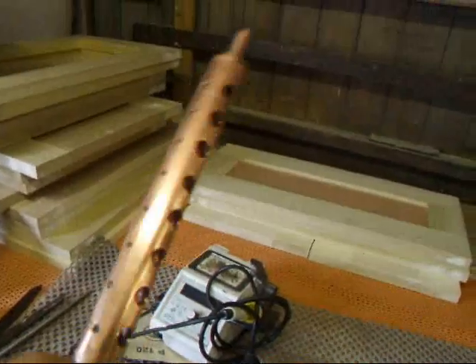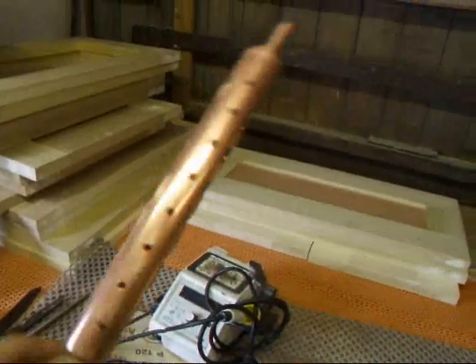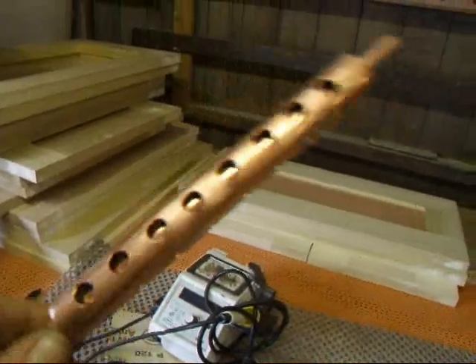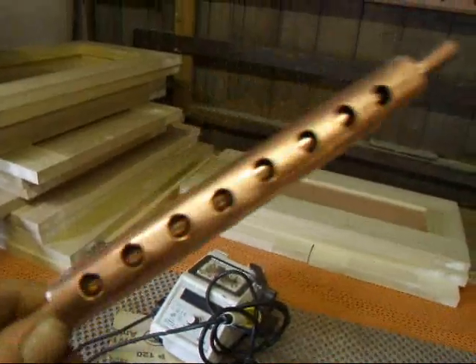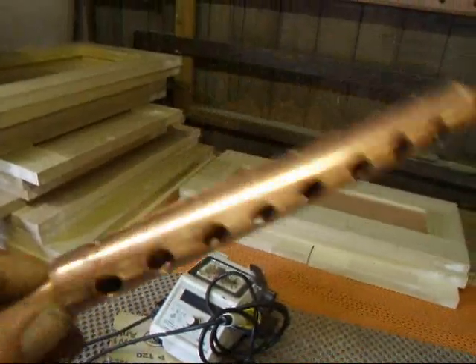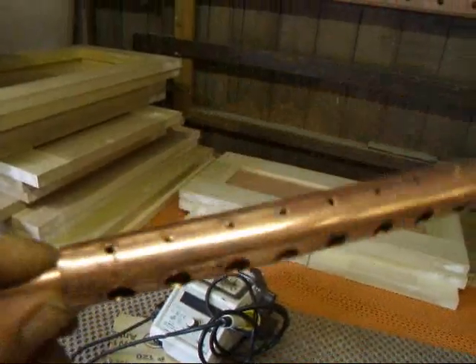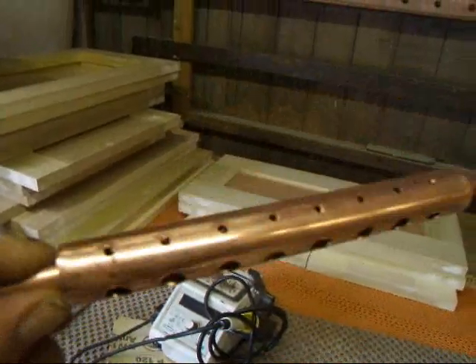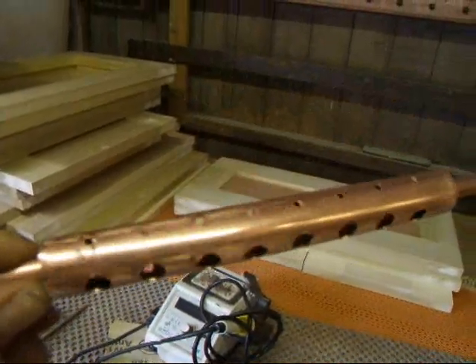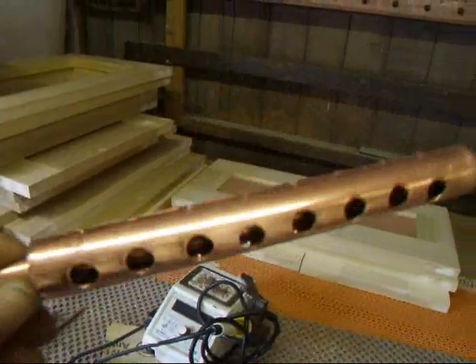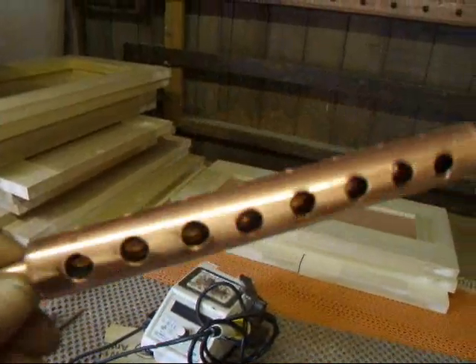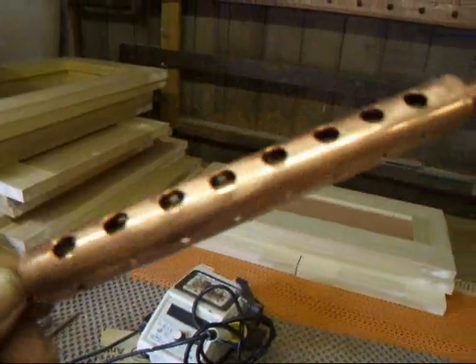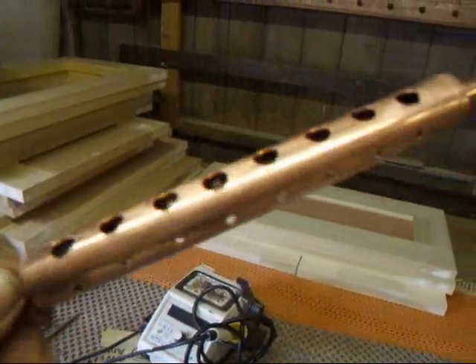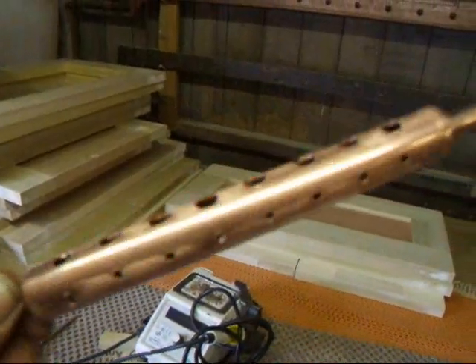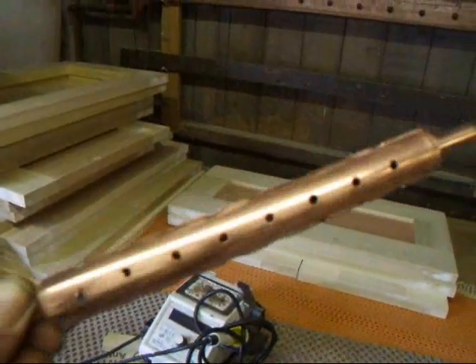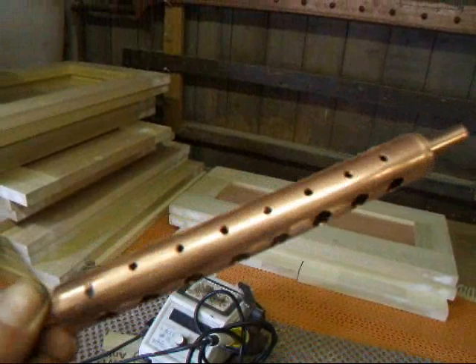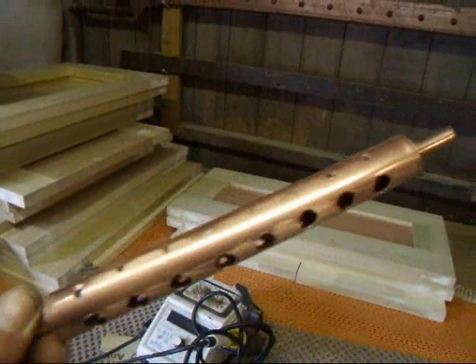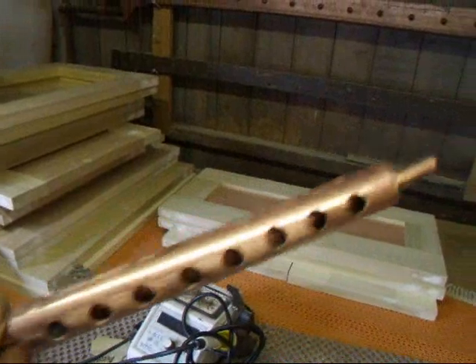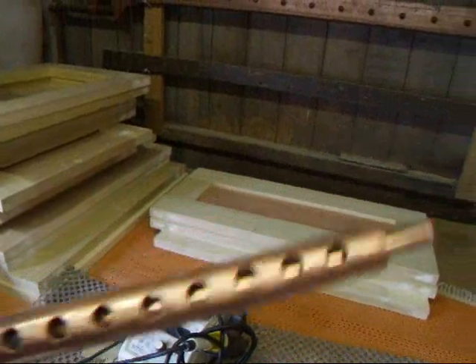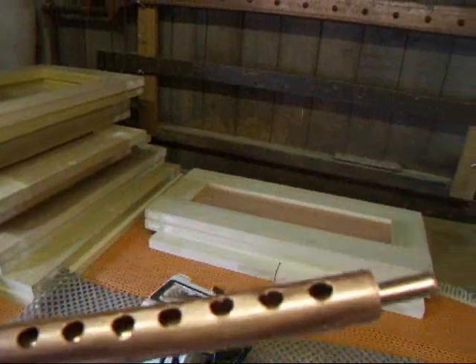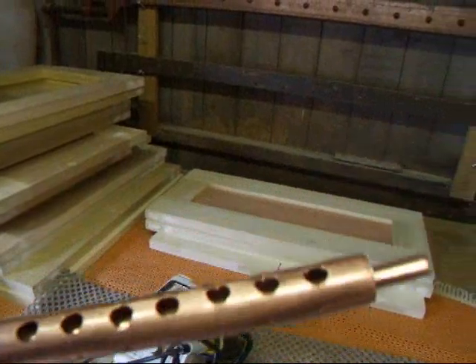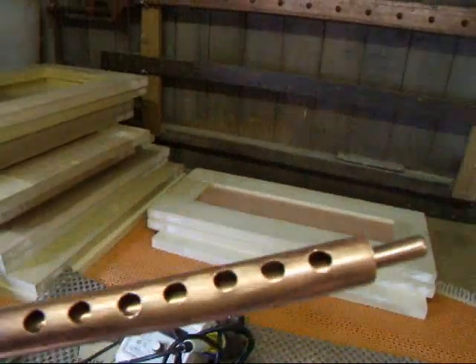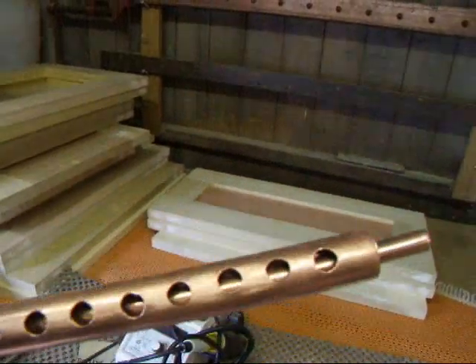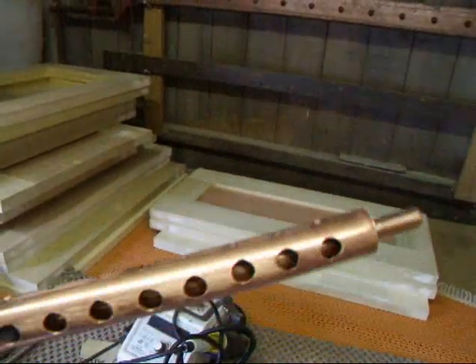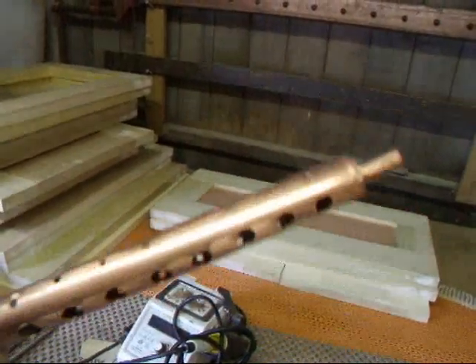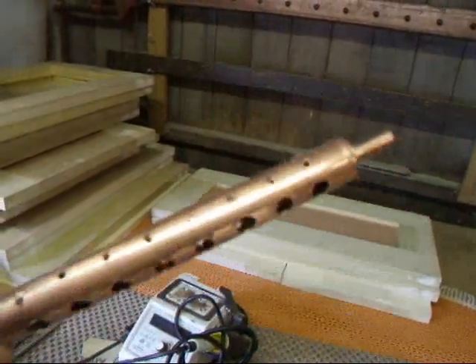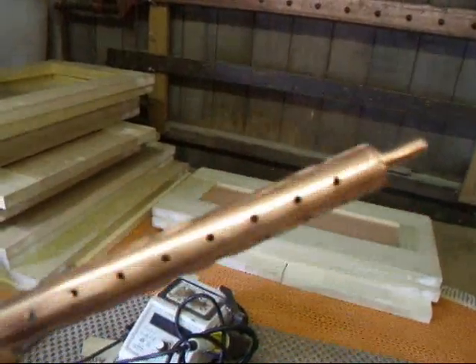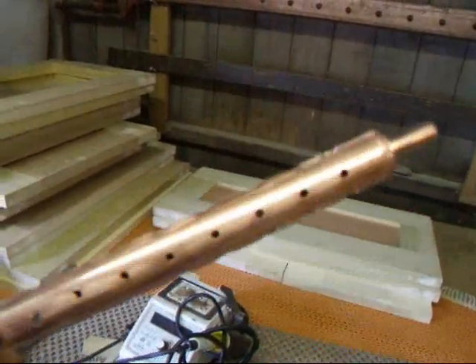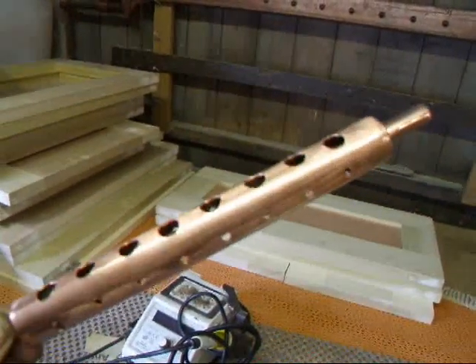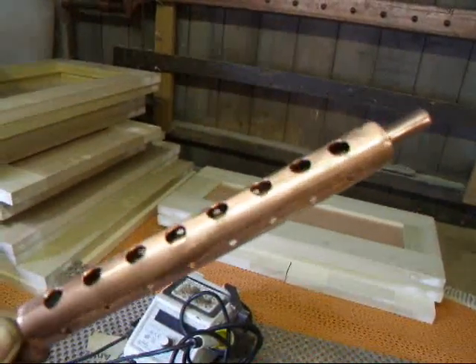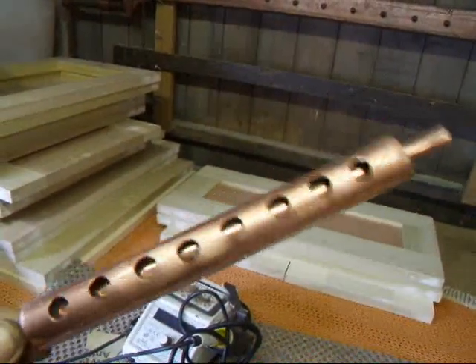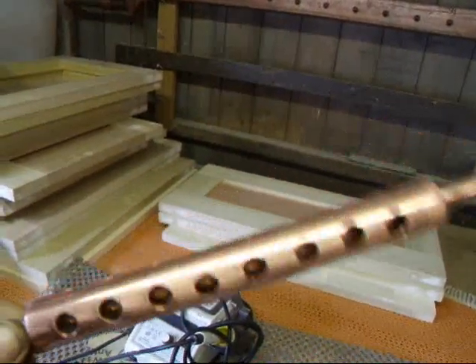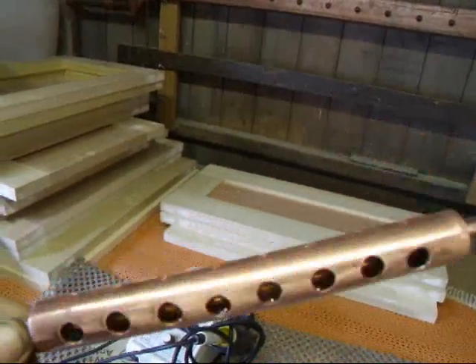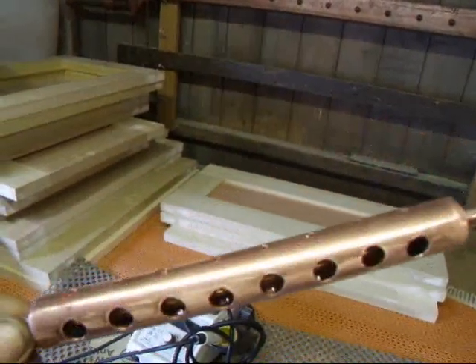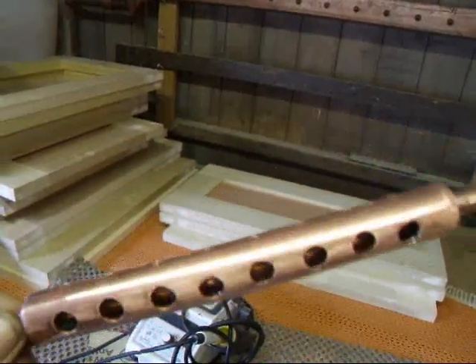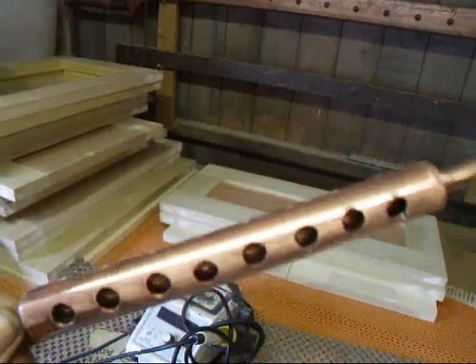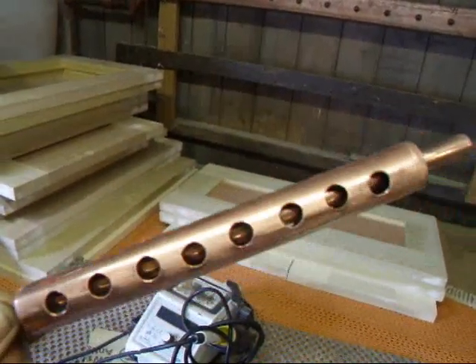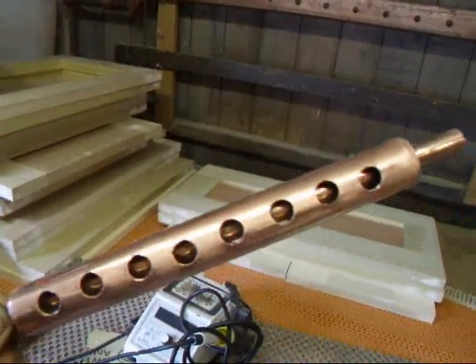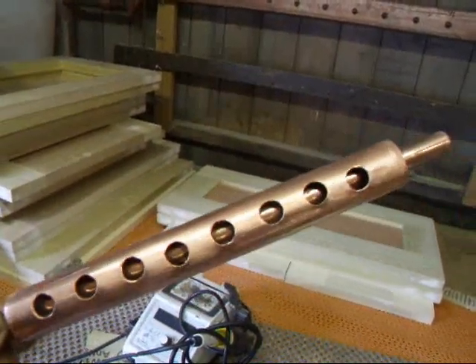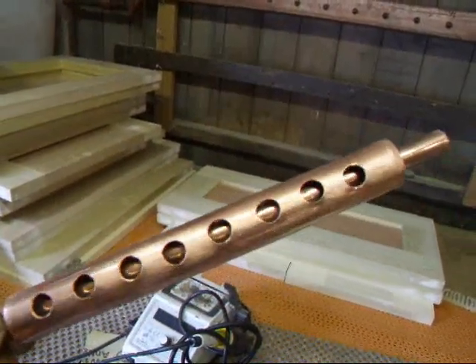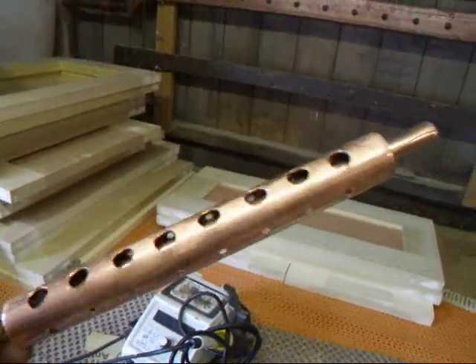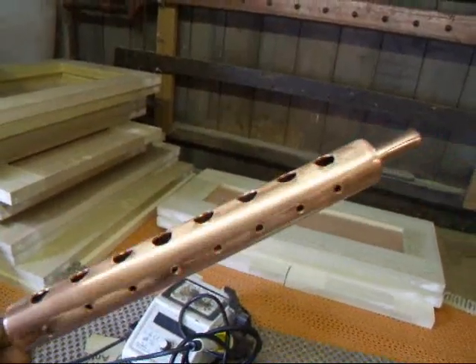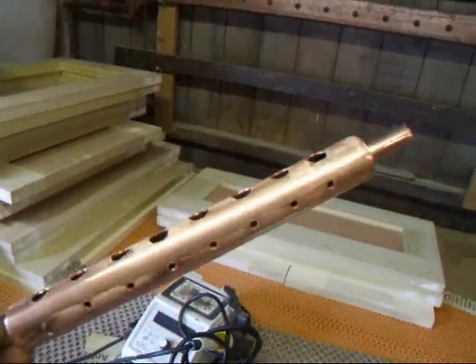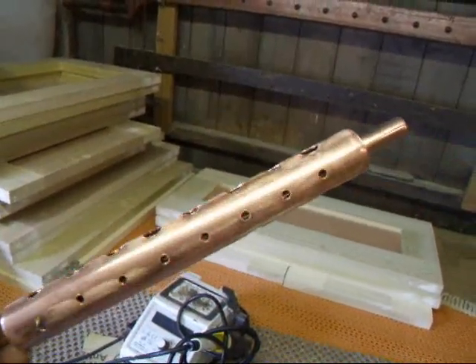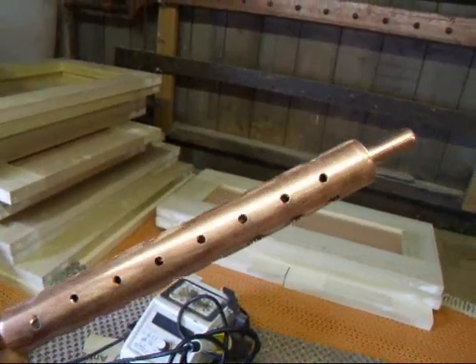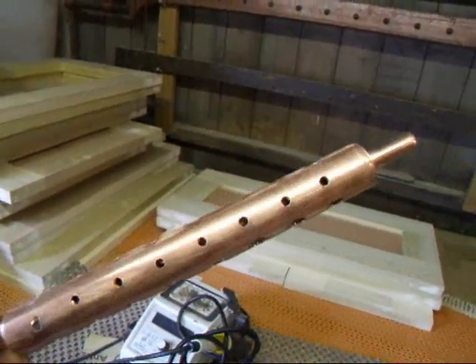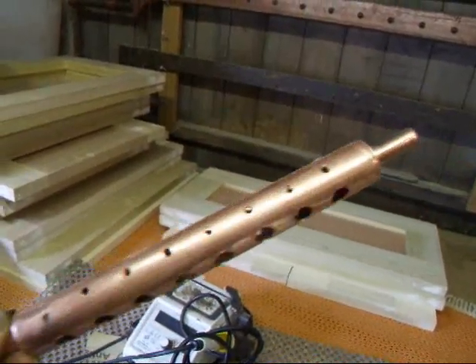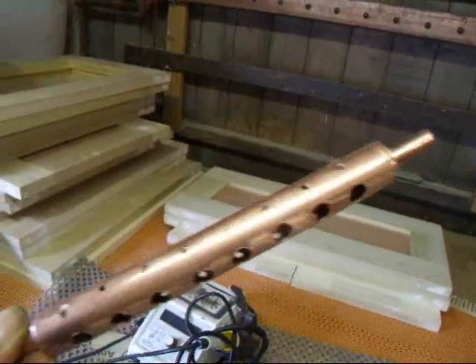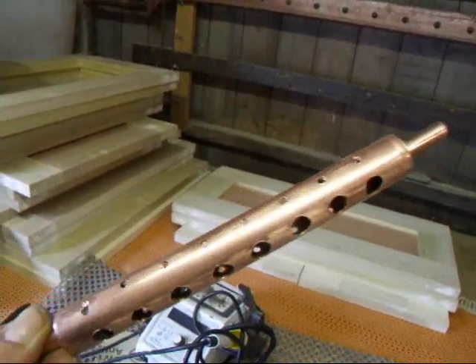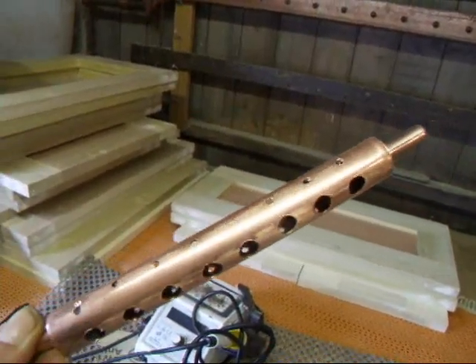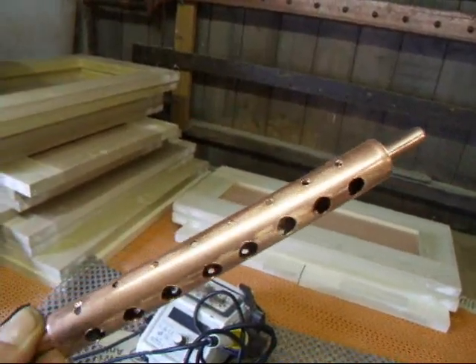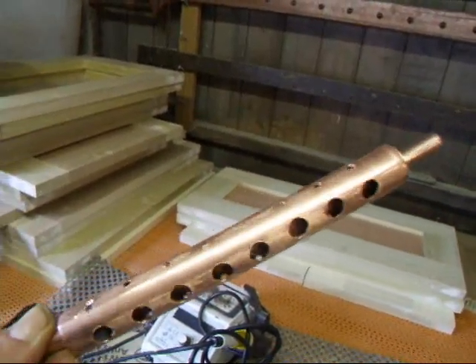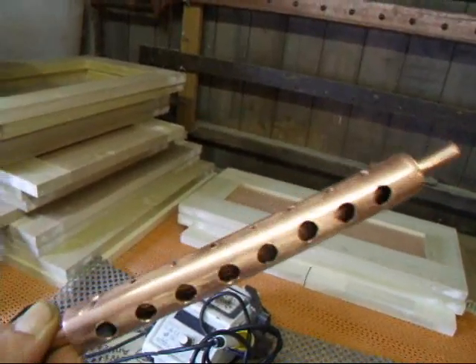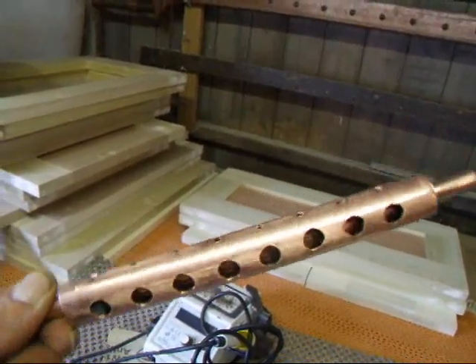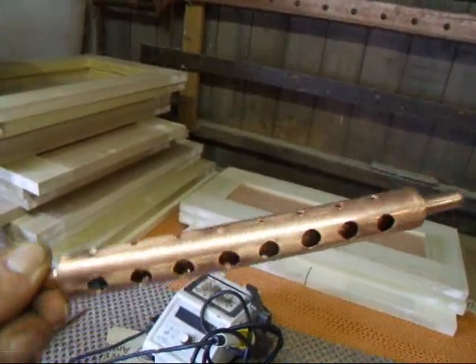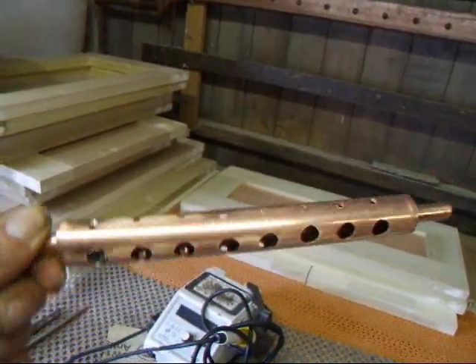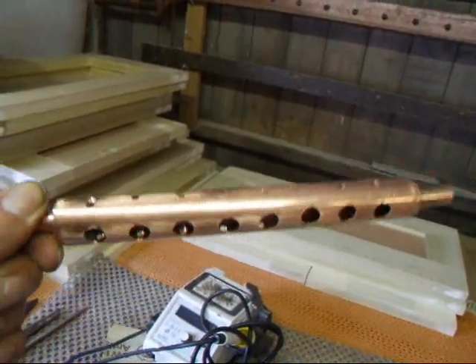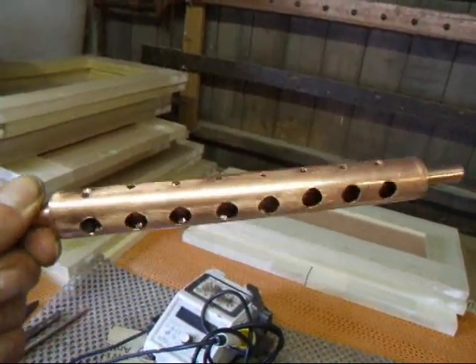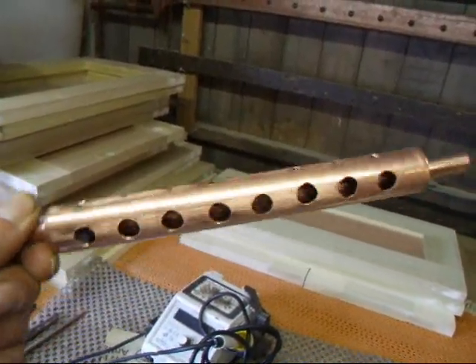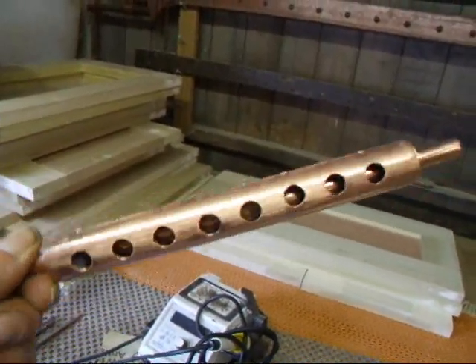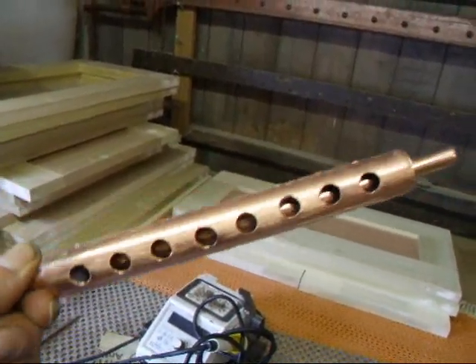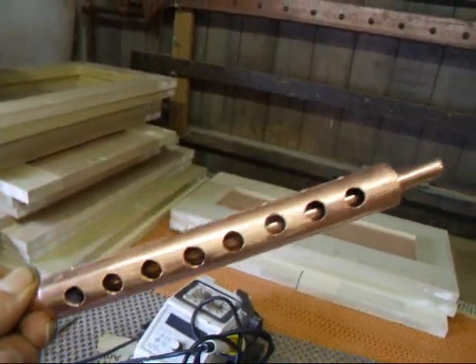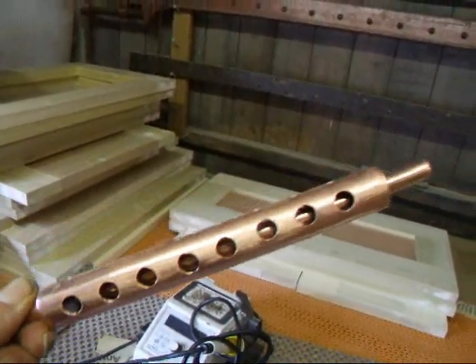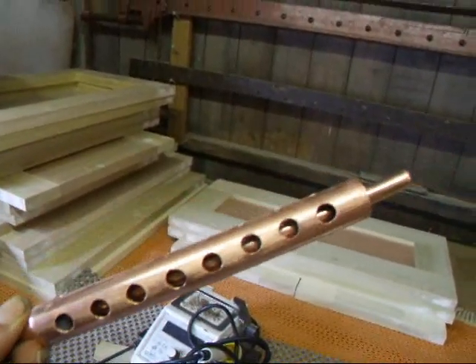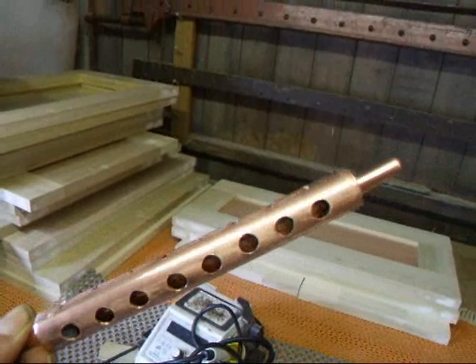There we go, there's a lovely copper electrode, very nice. Now we need something to float it on.